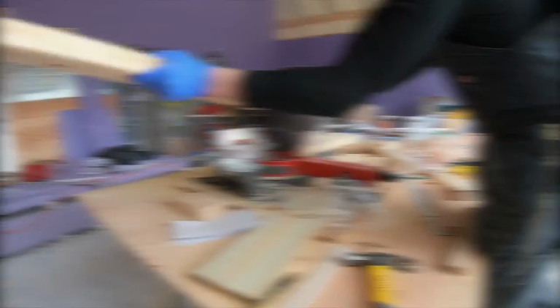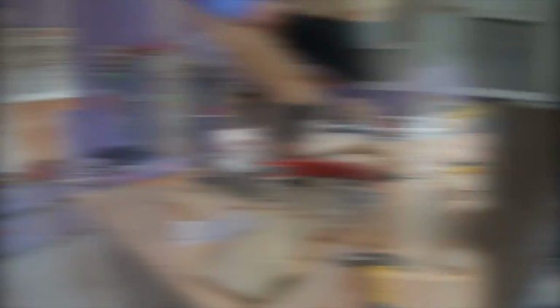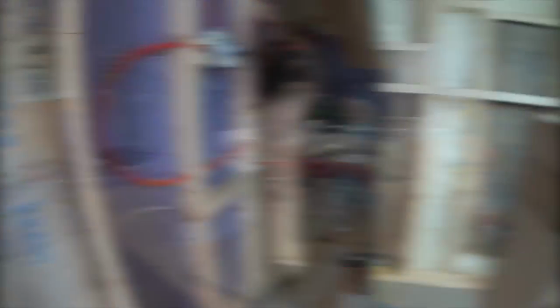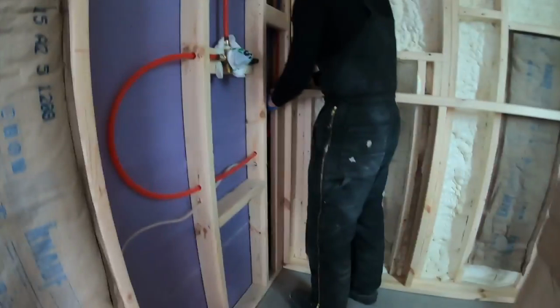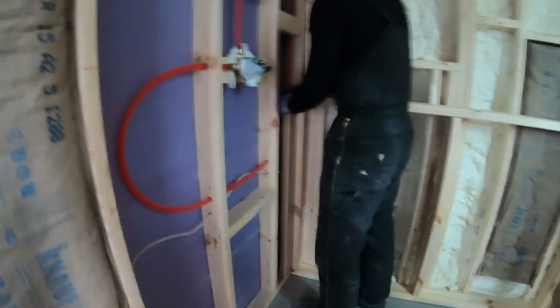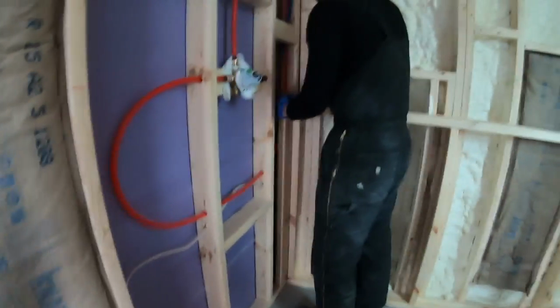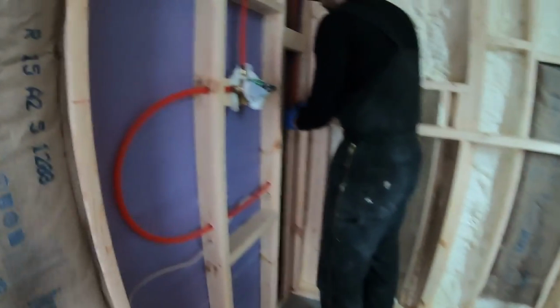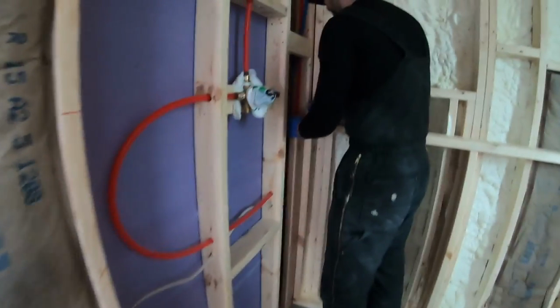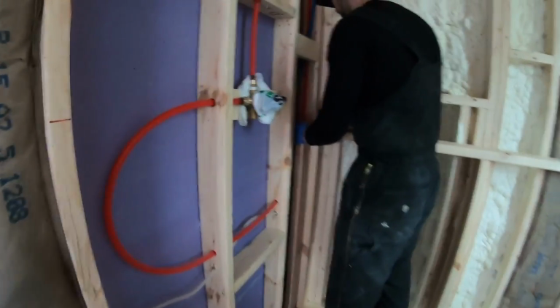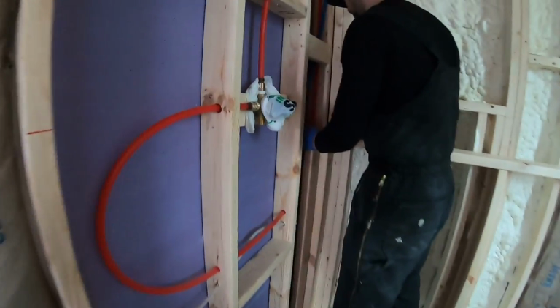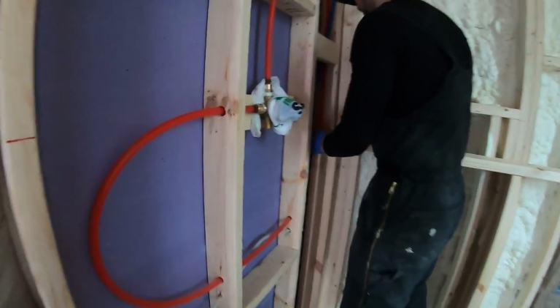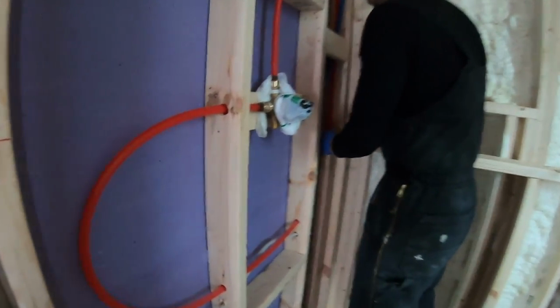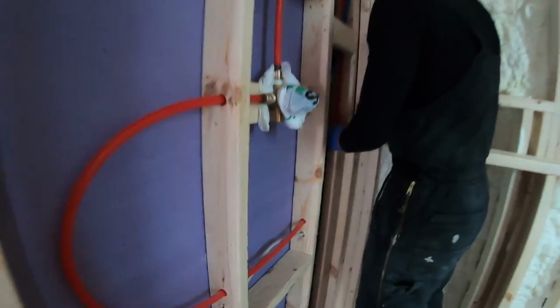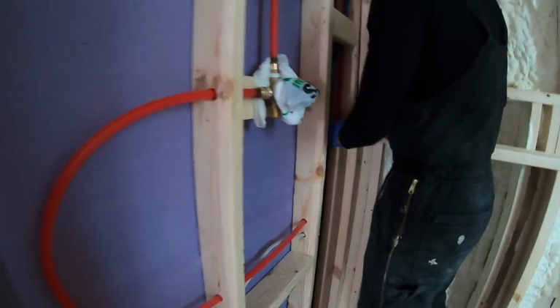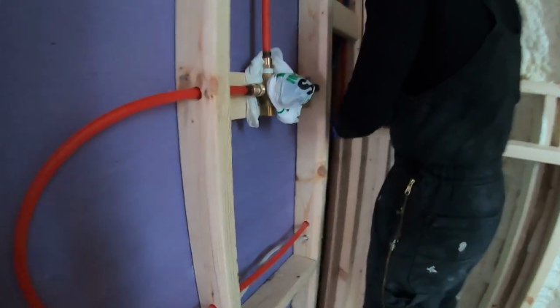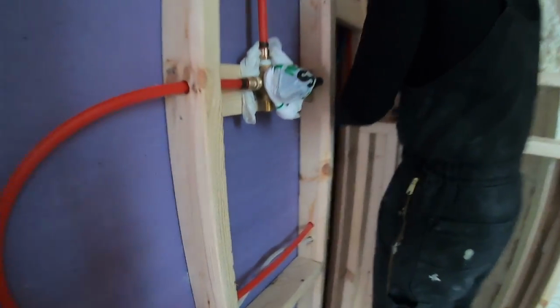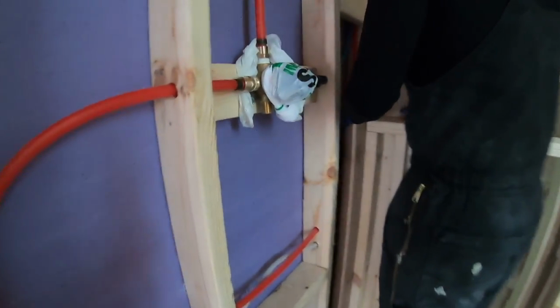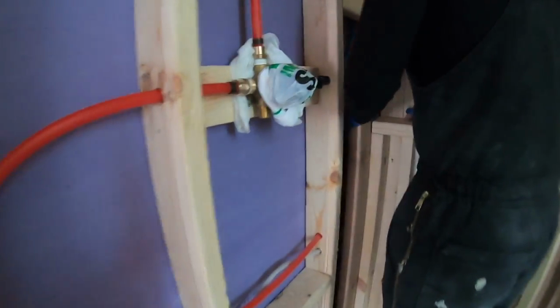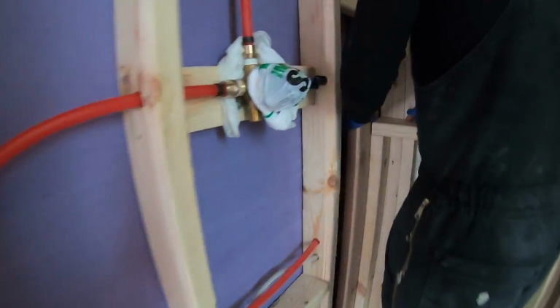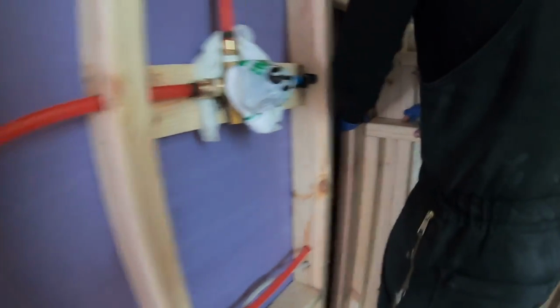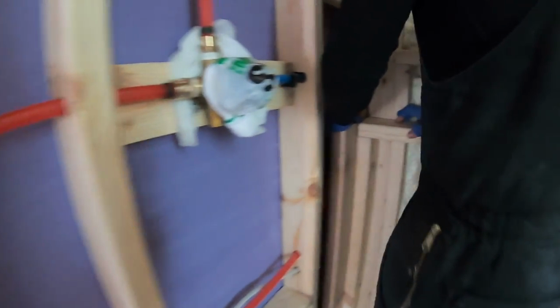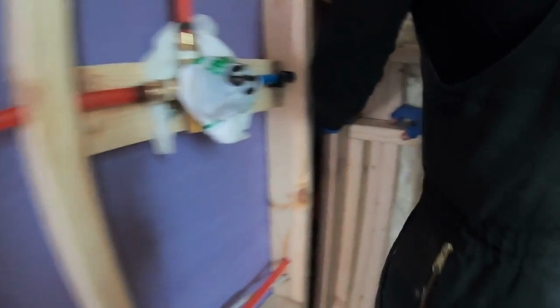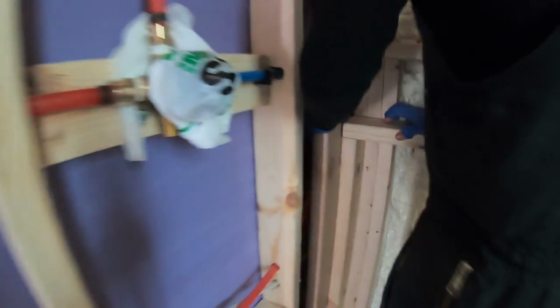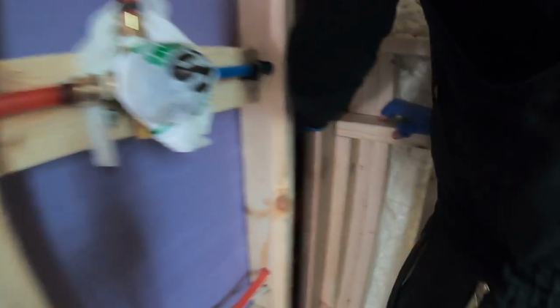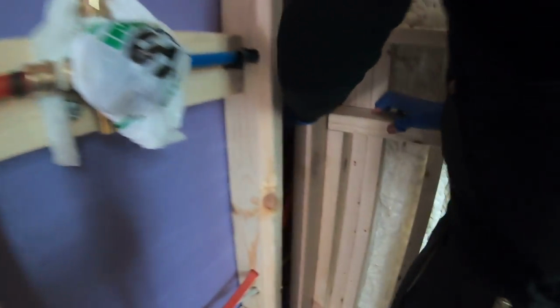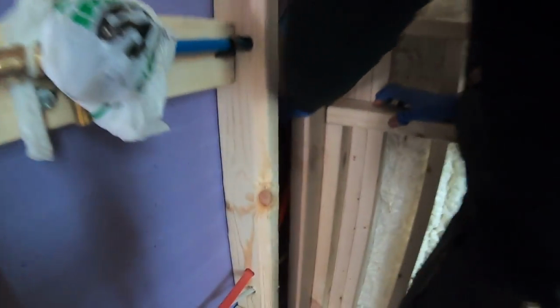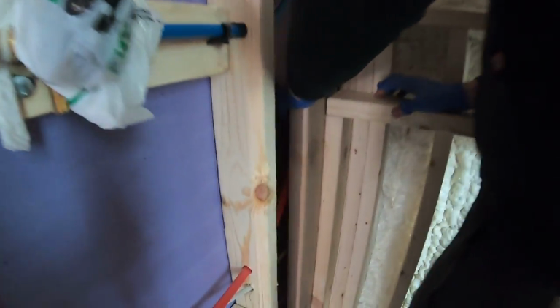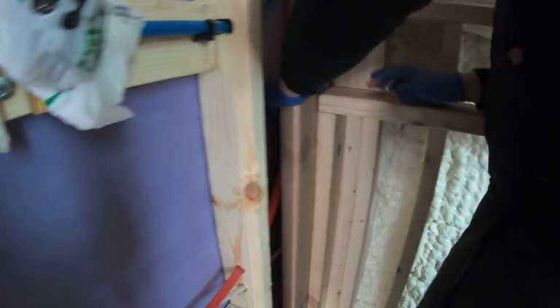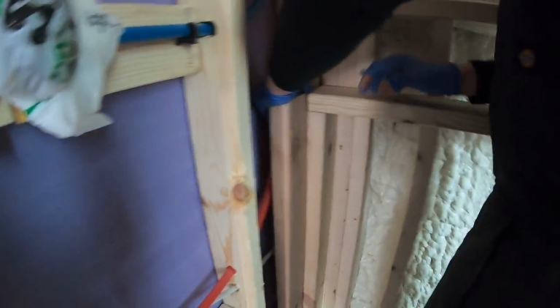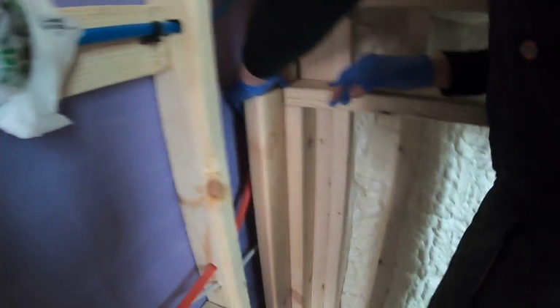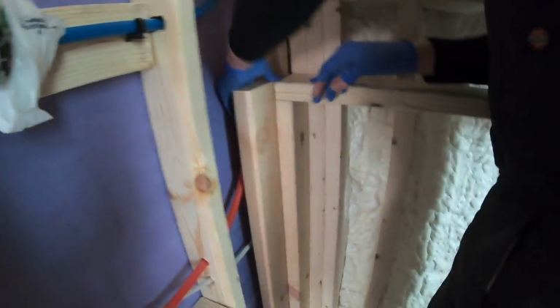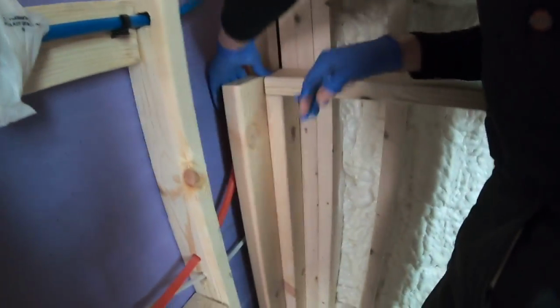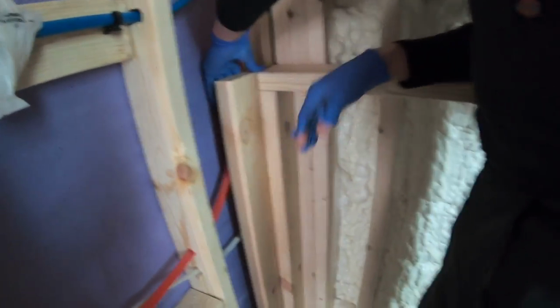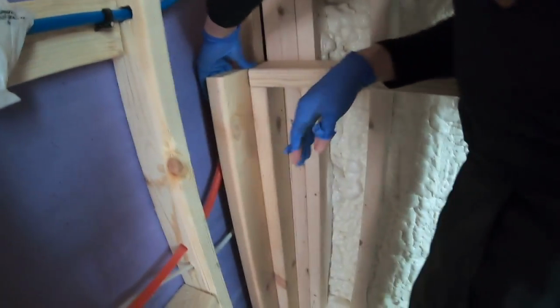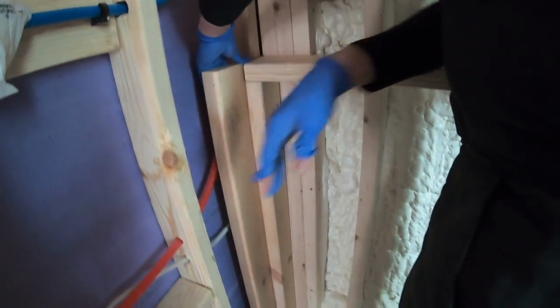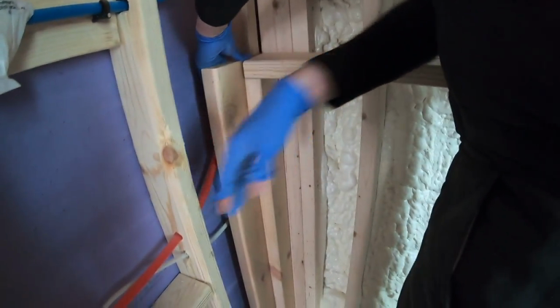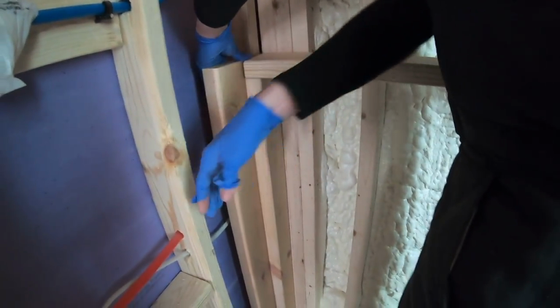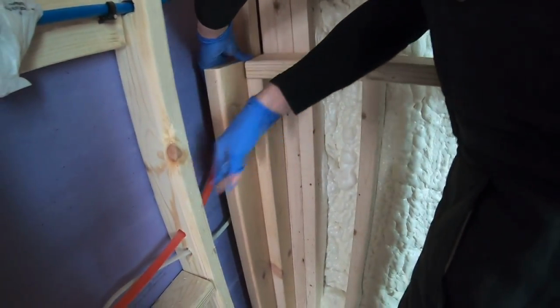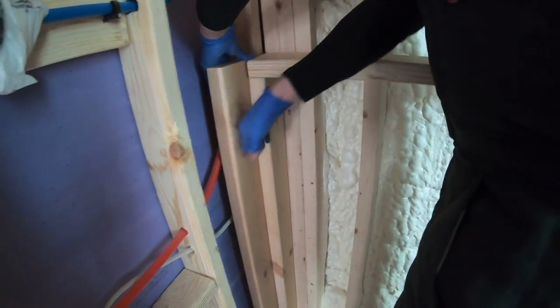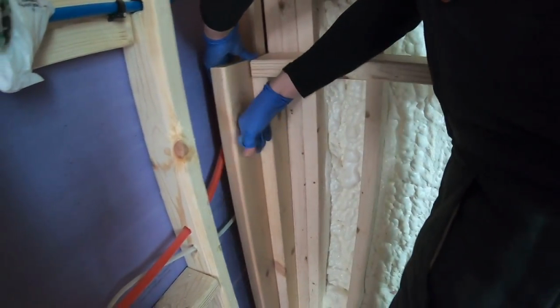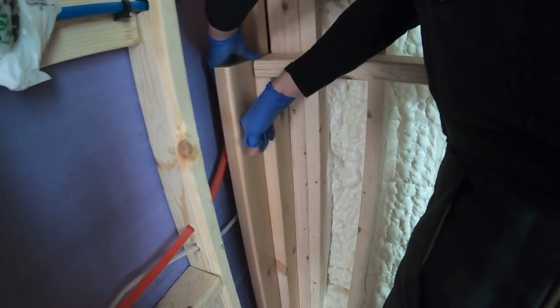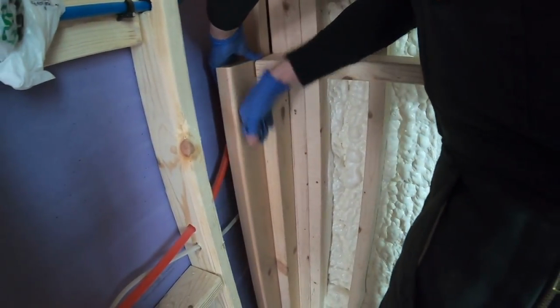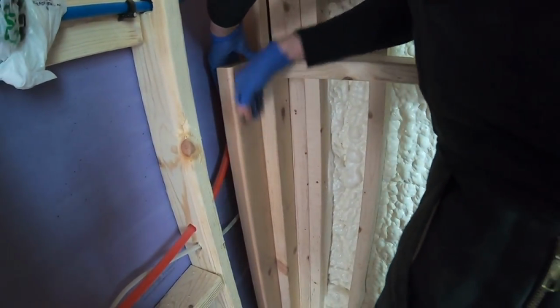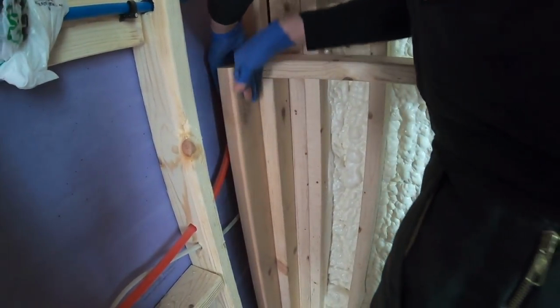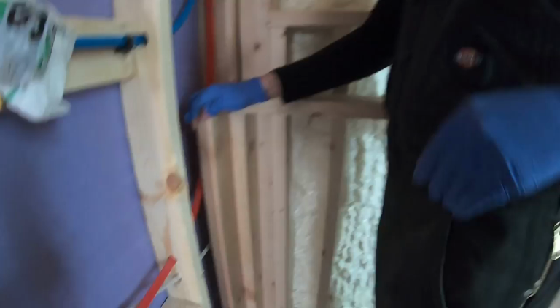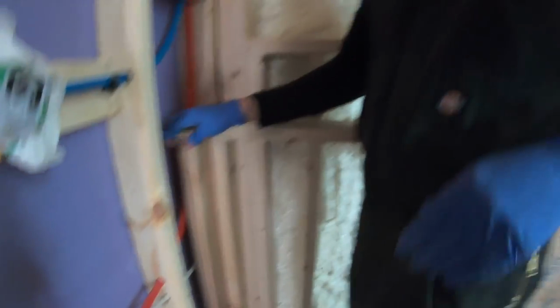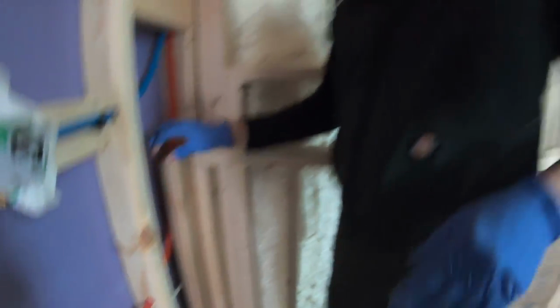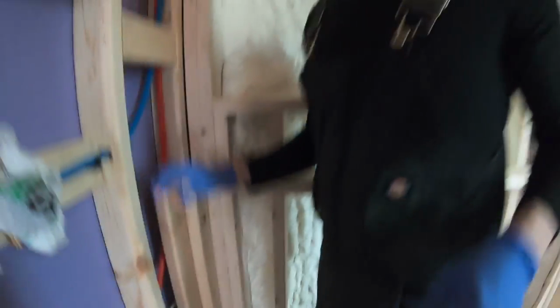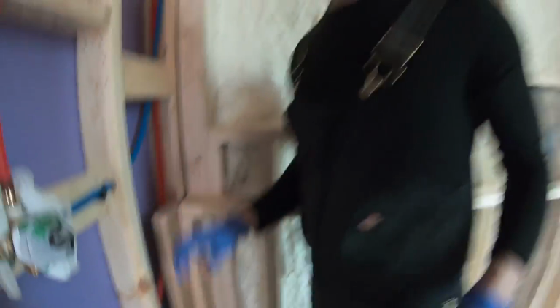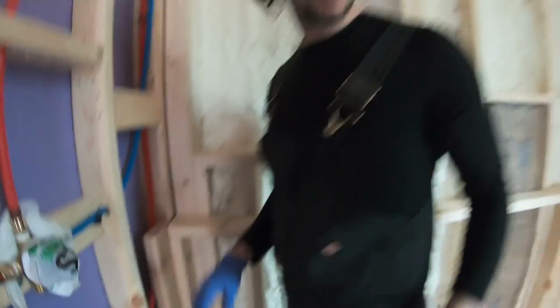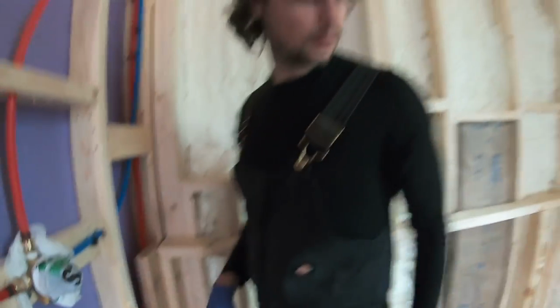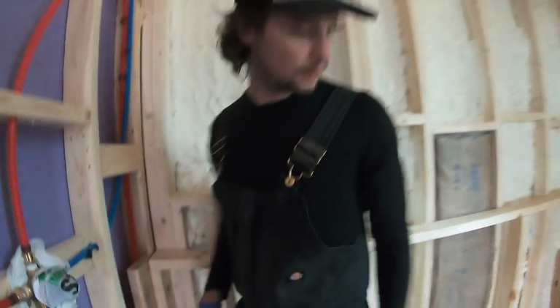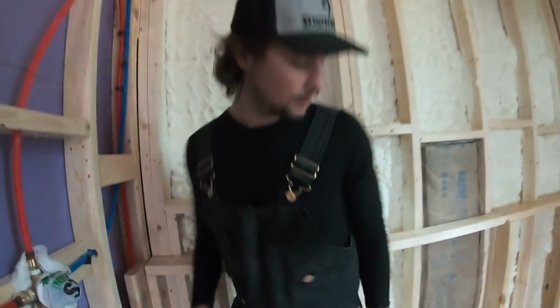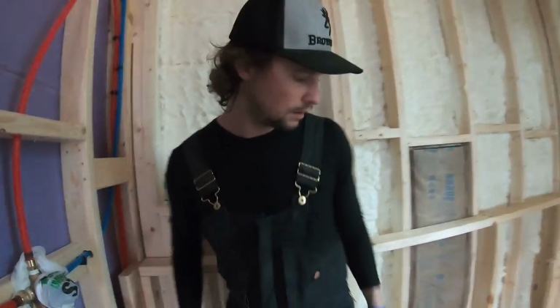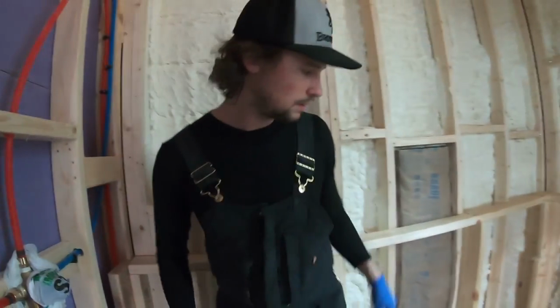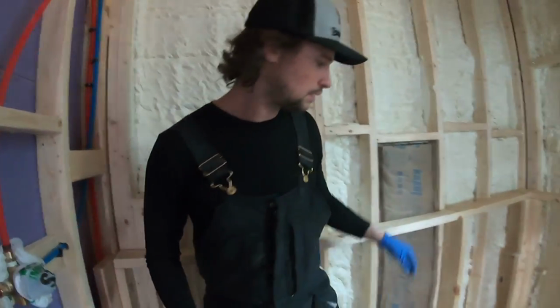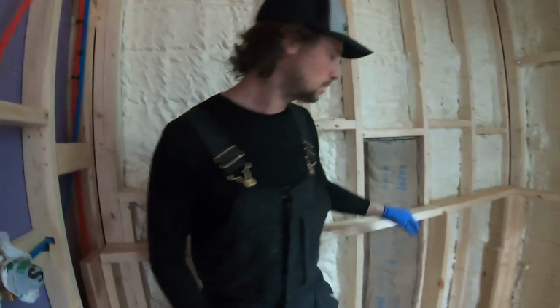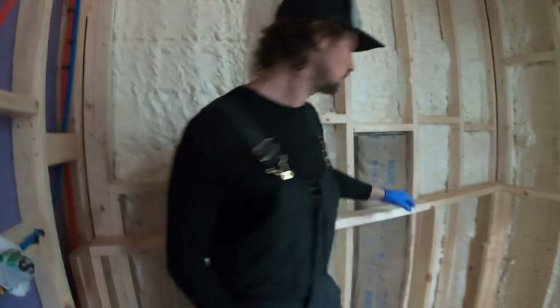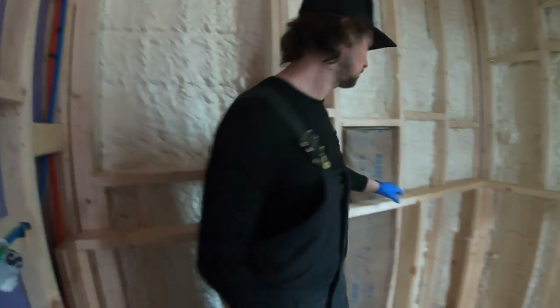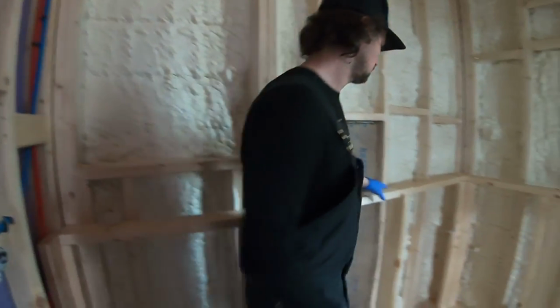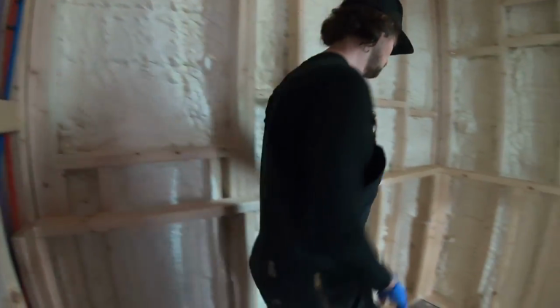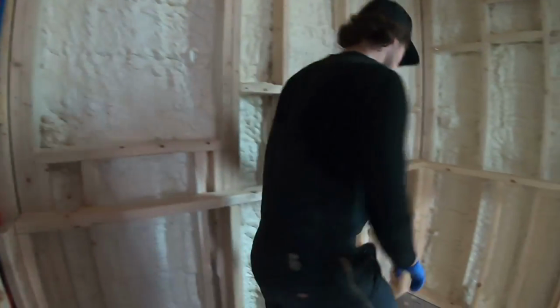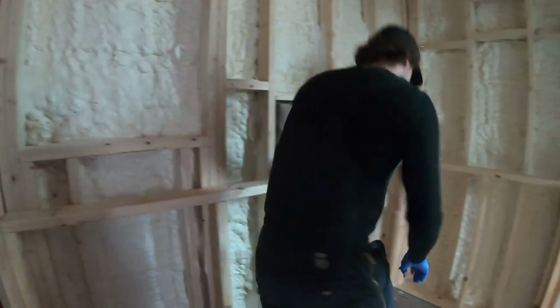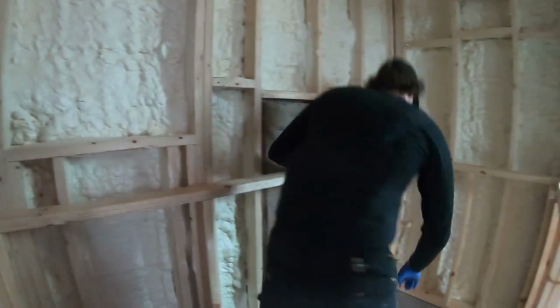Because it's a little different over here, I'm just putting a piece back here to catch the cement board in the shower.